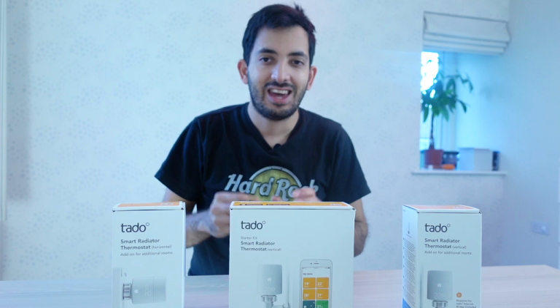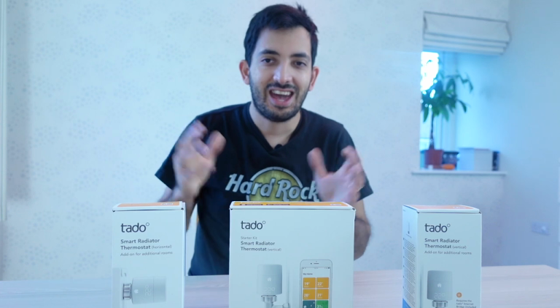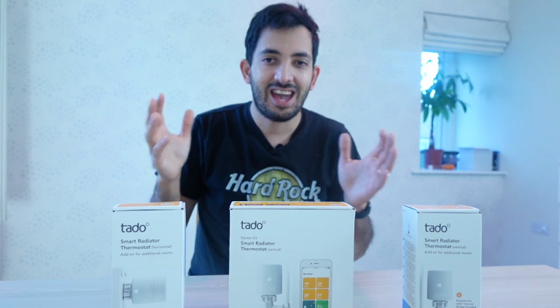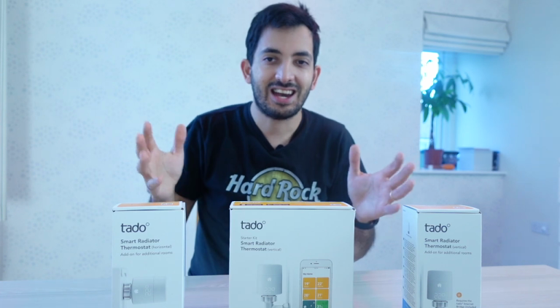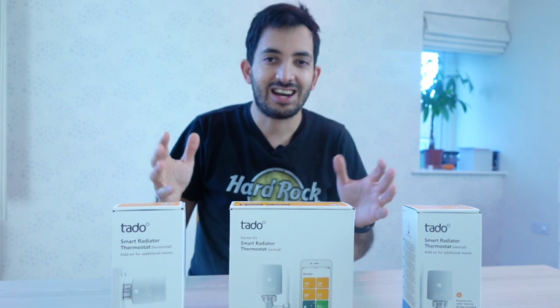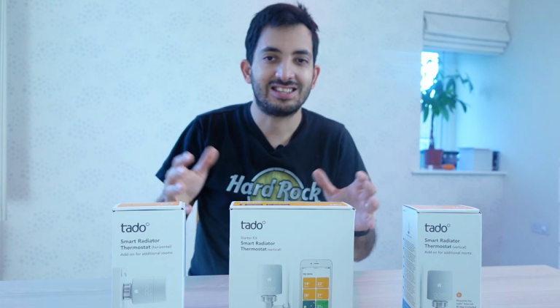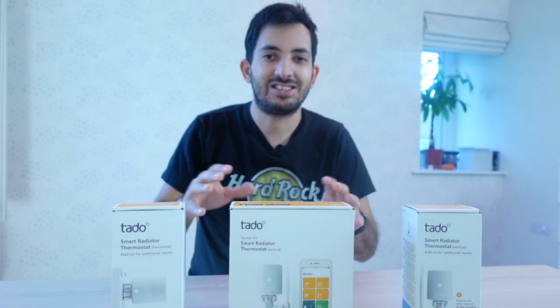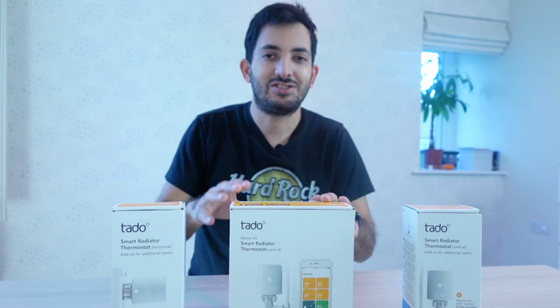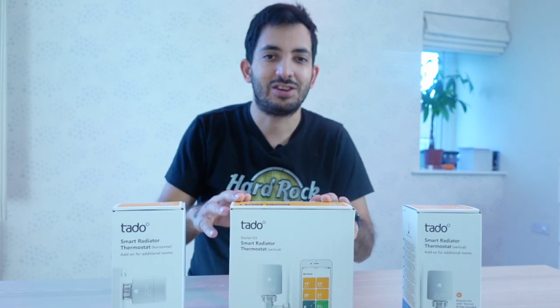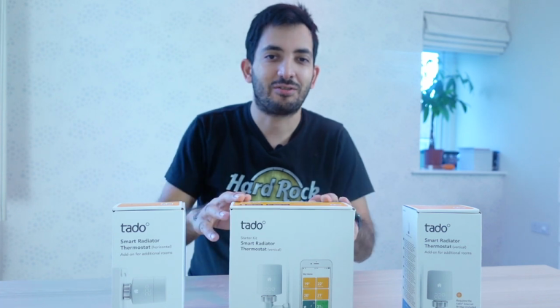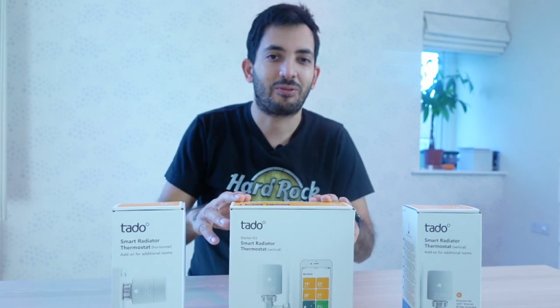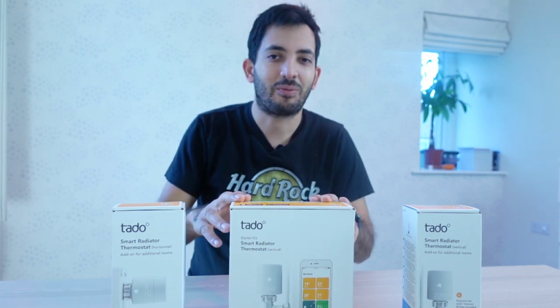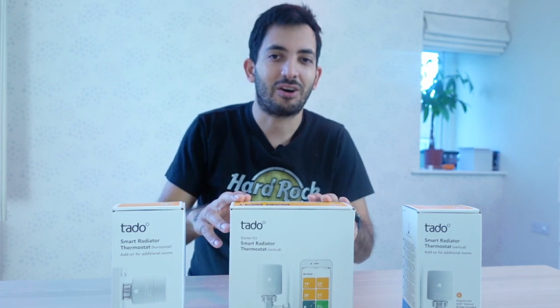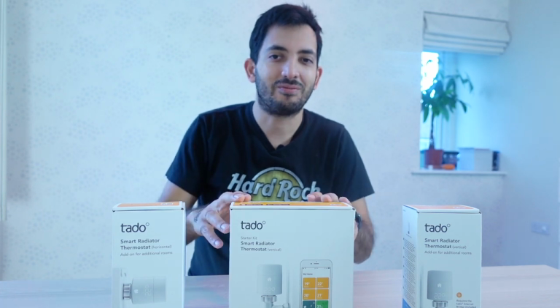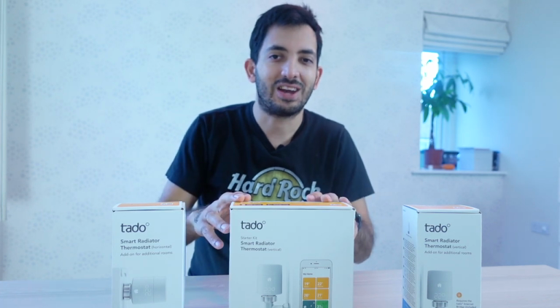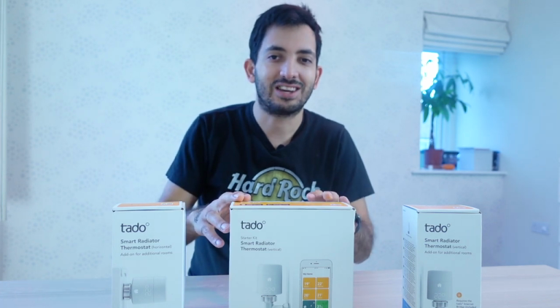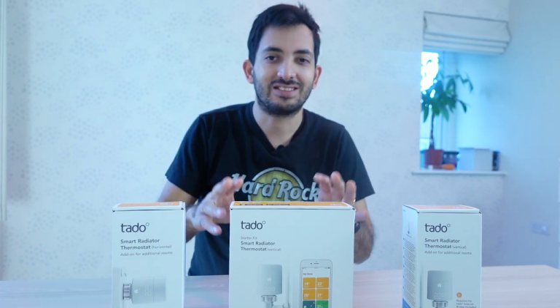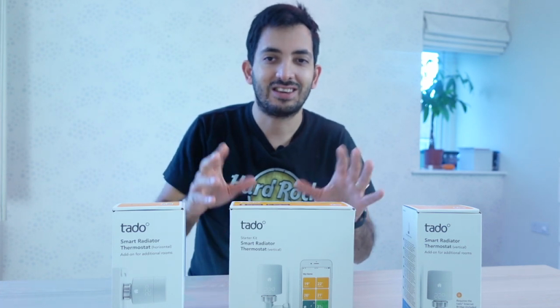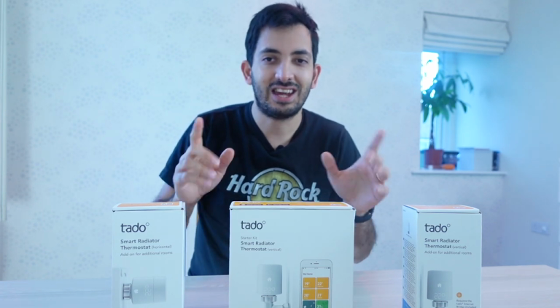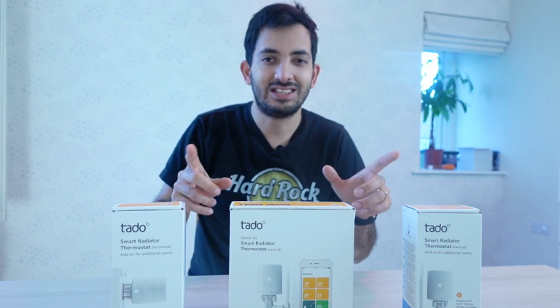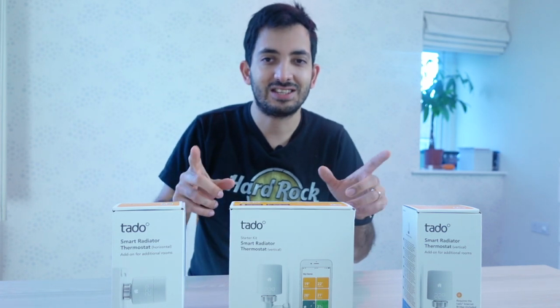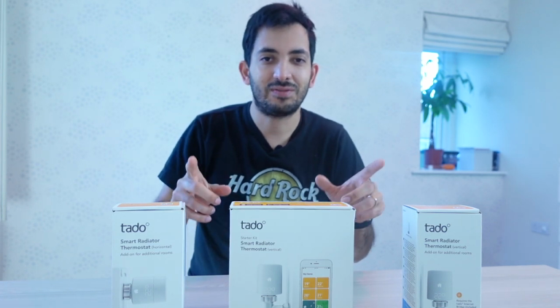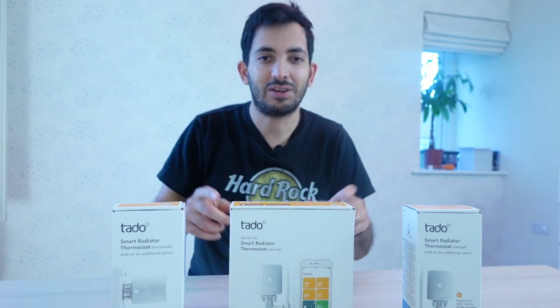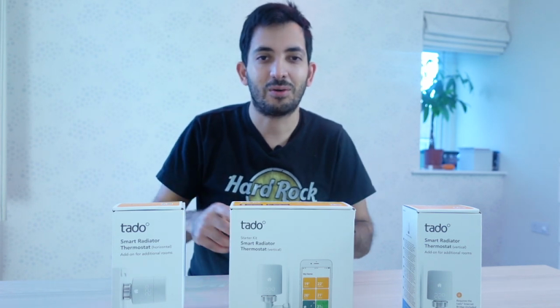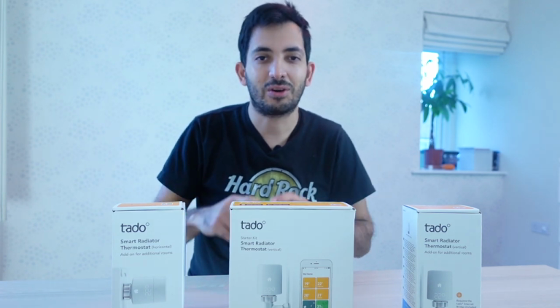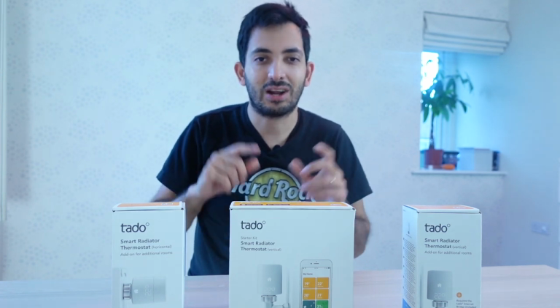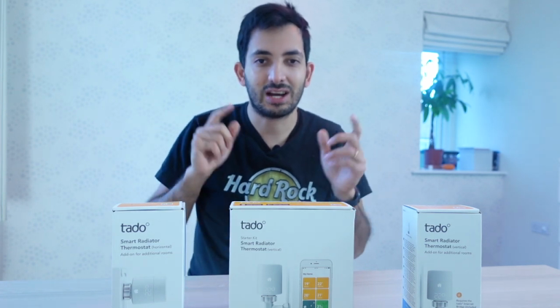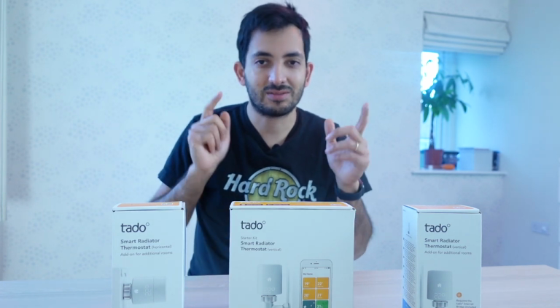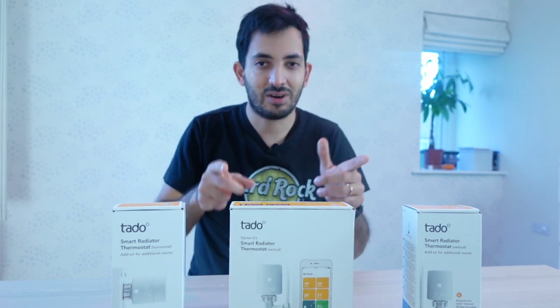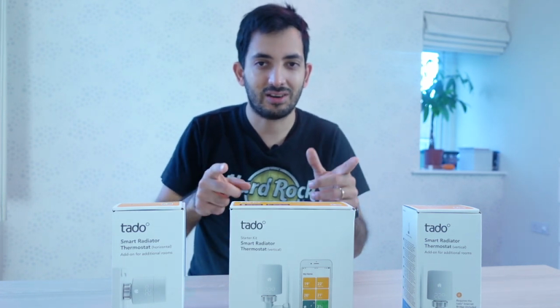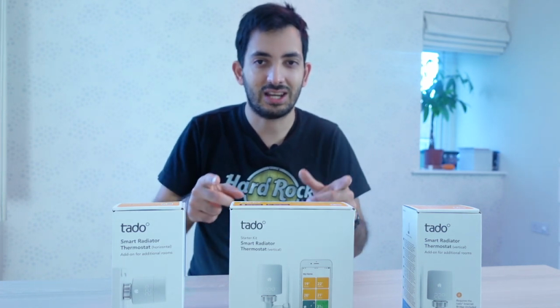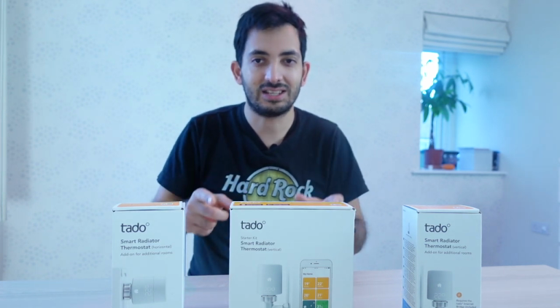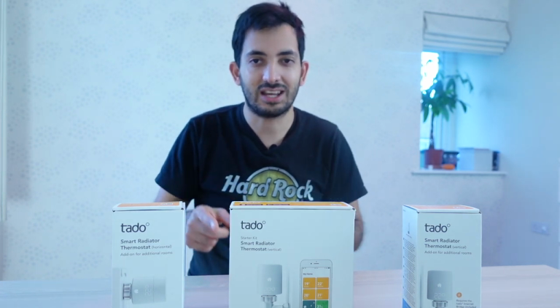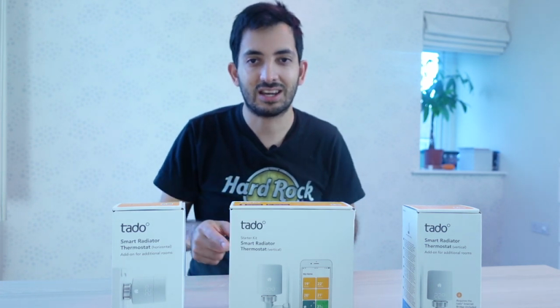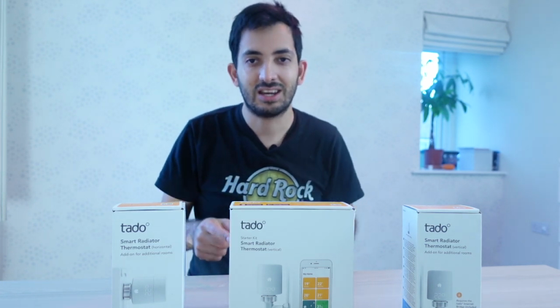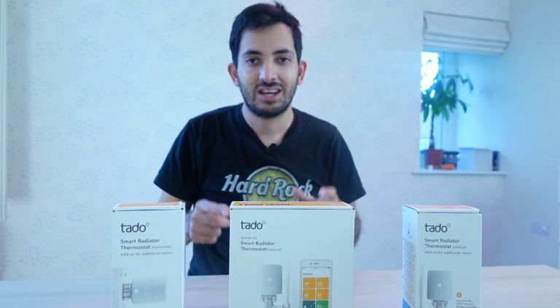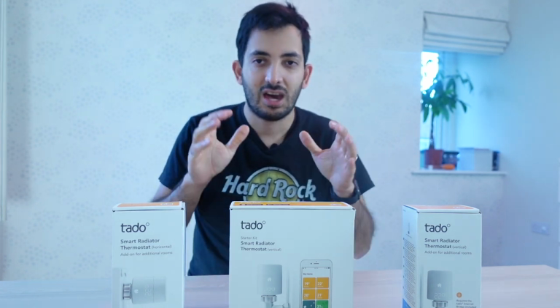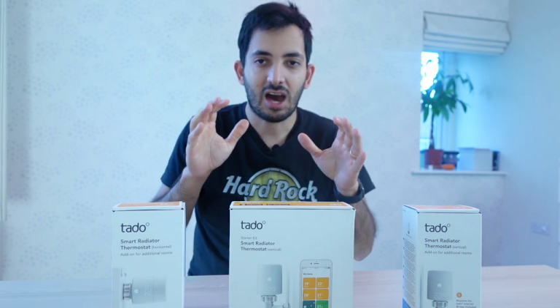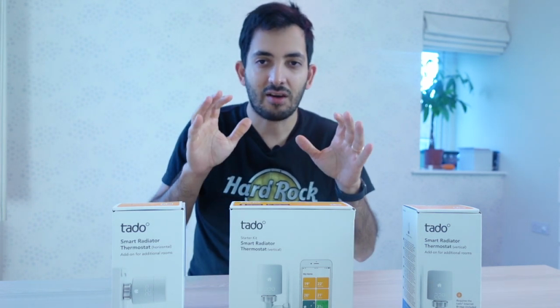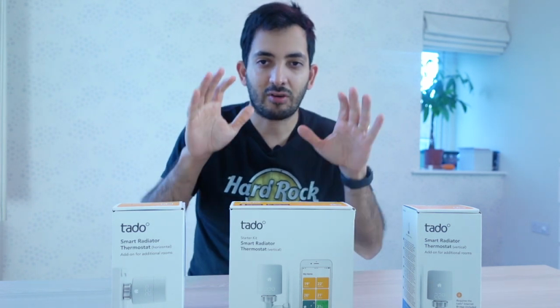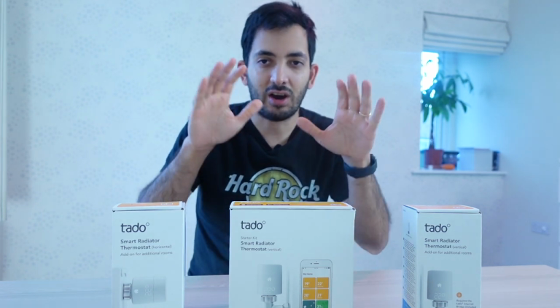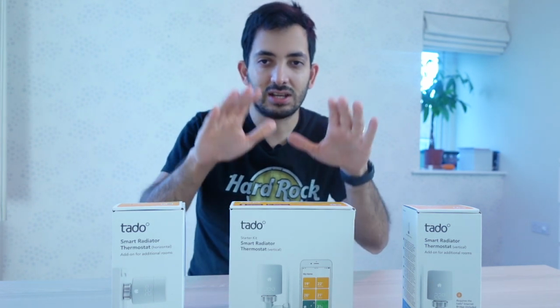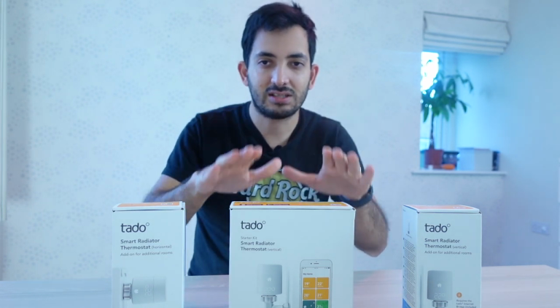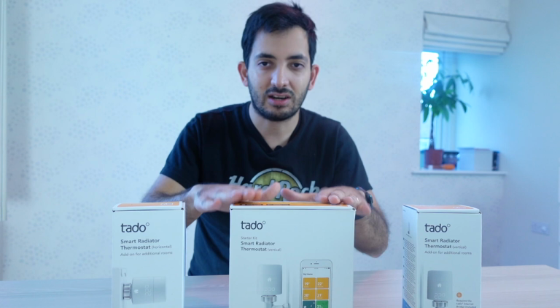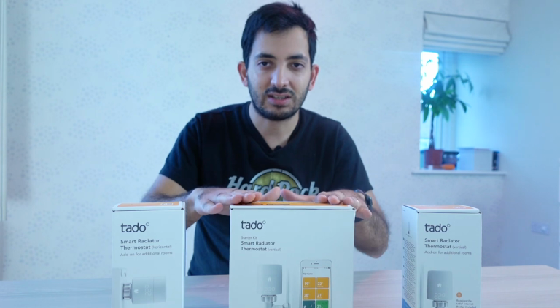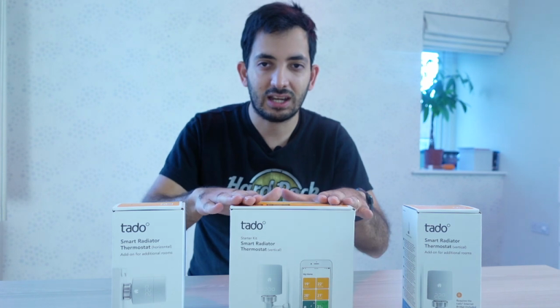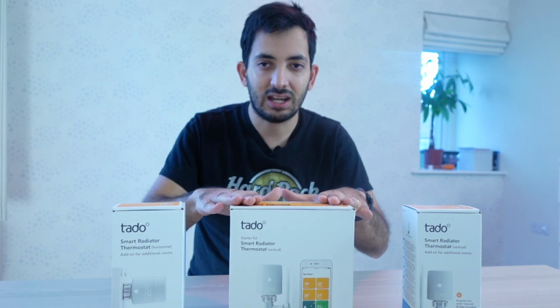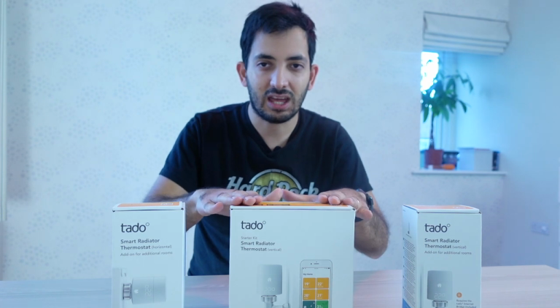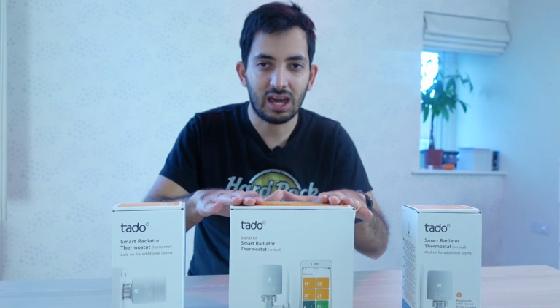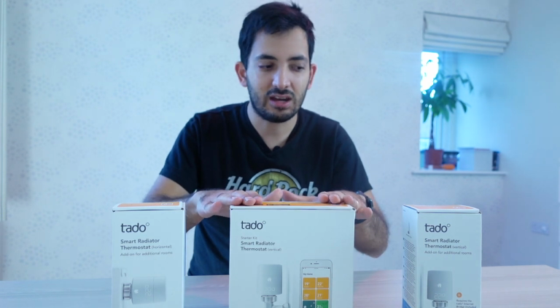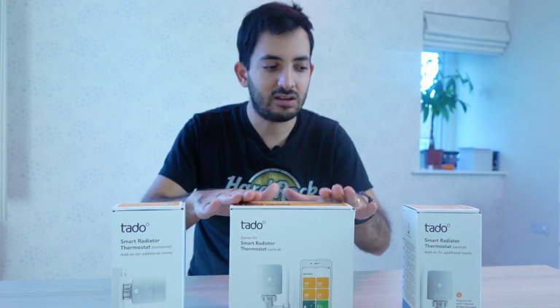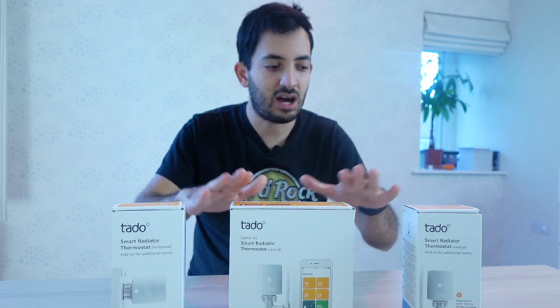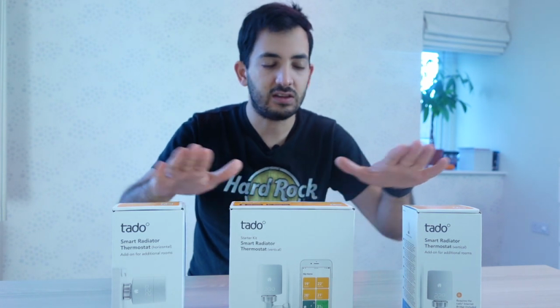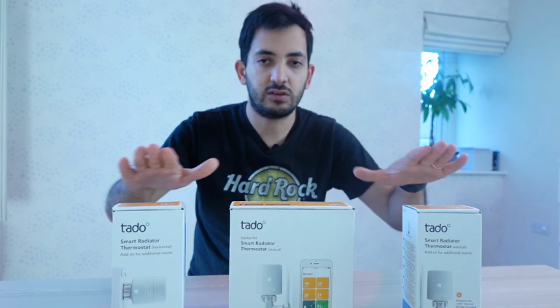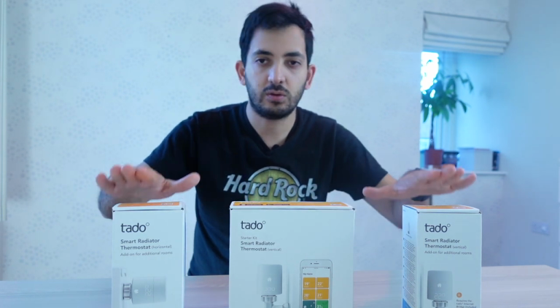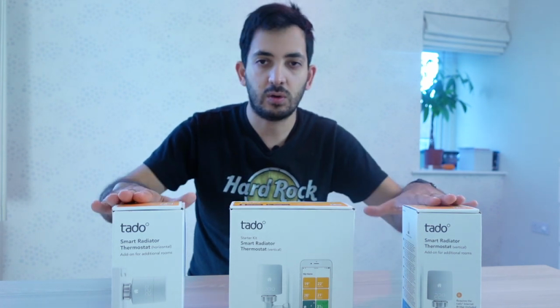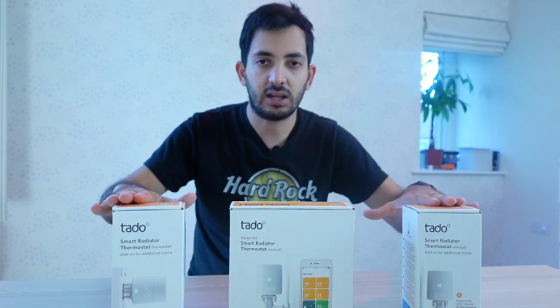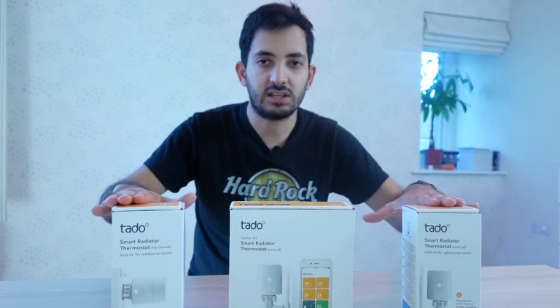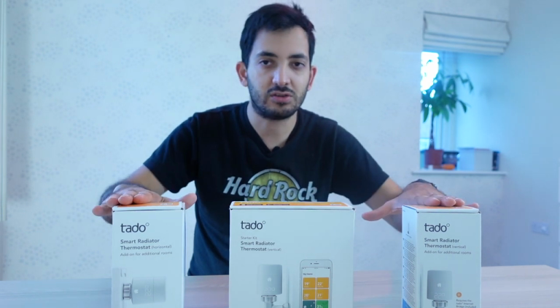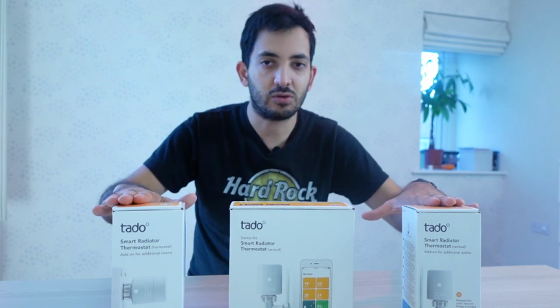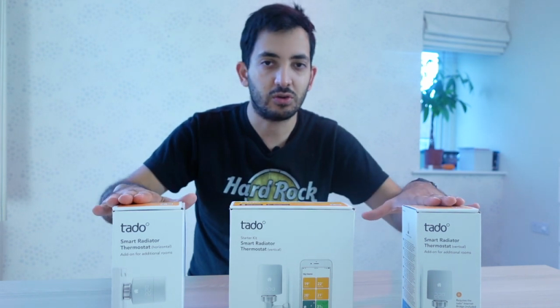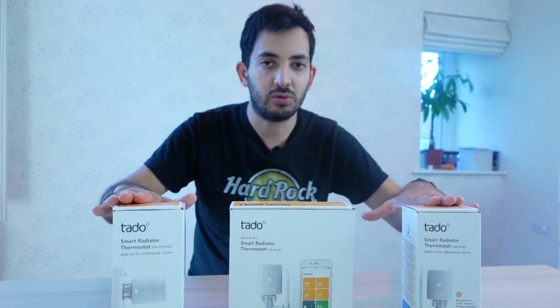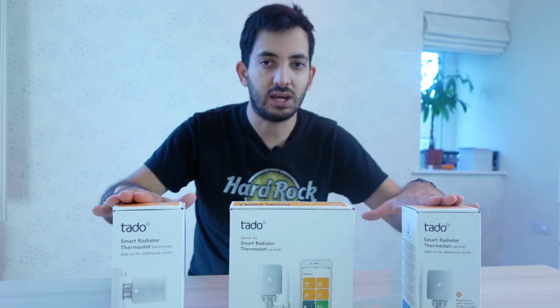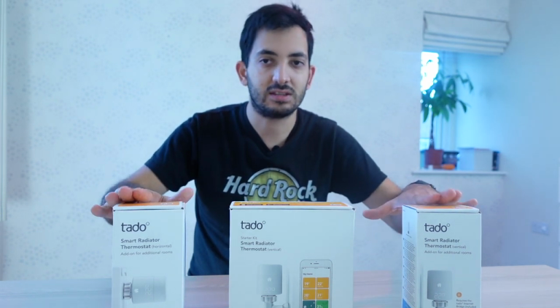Hey guys, it's Gio from Smart Homemakers. In this video, we've got a smart heating starter kit here and two additional units.